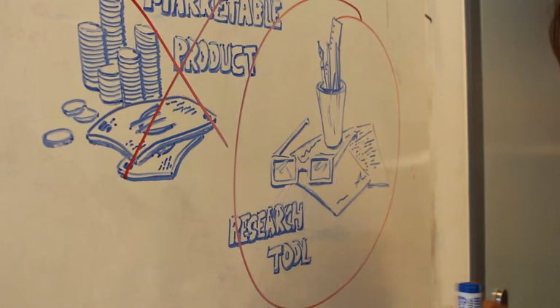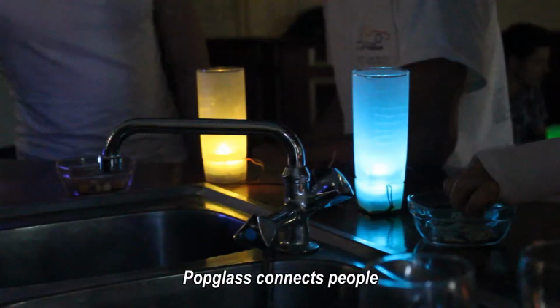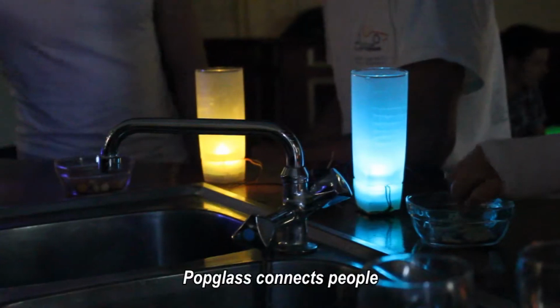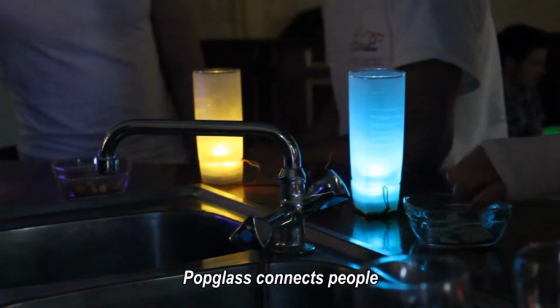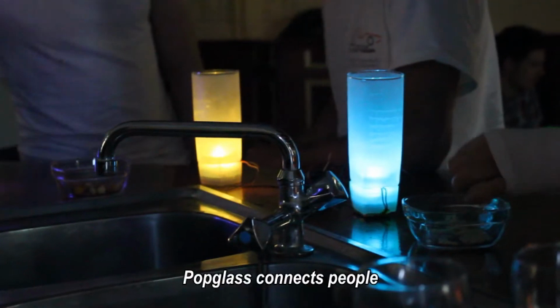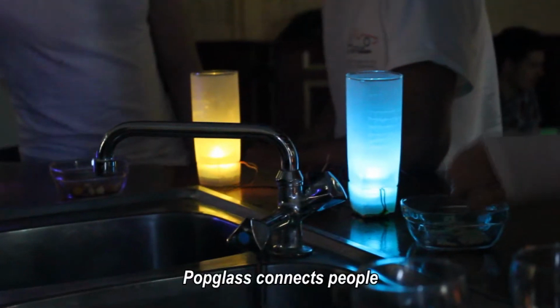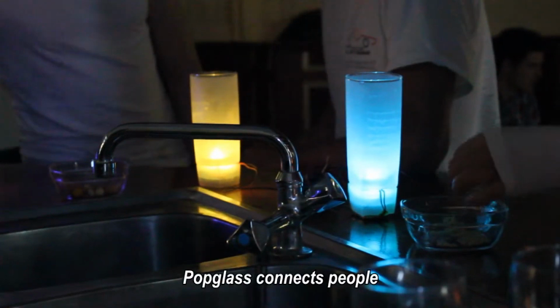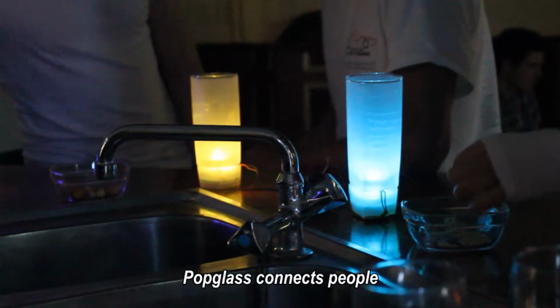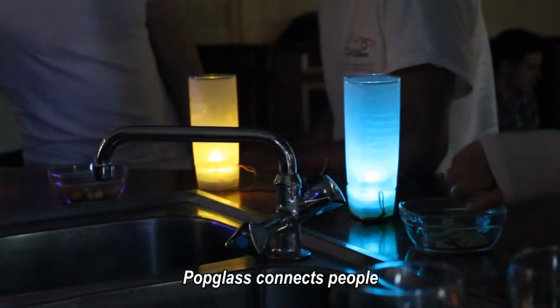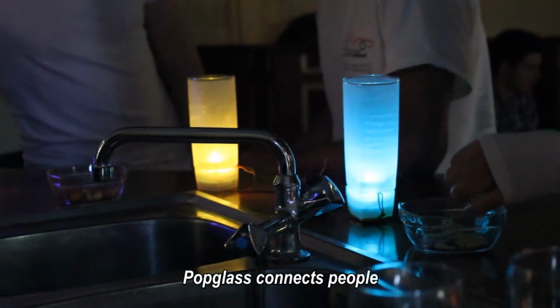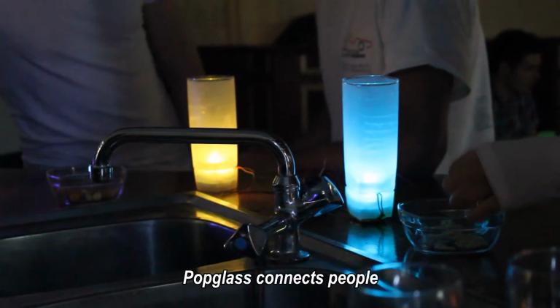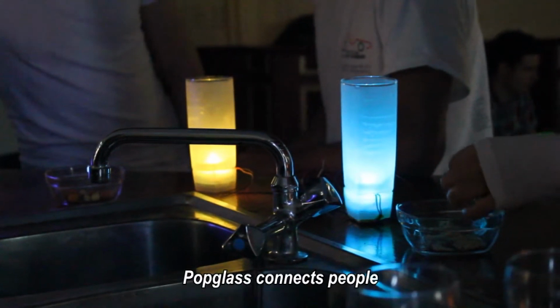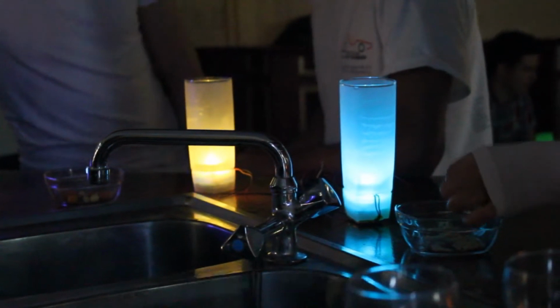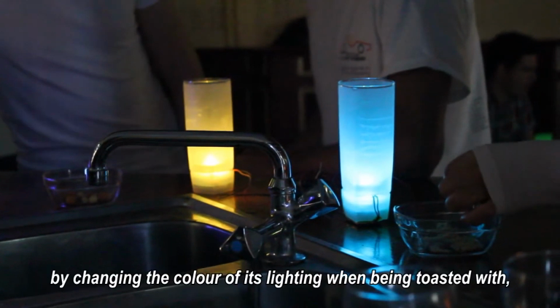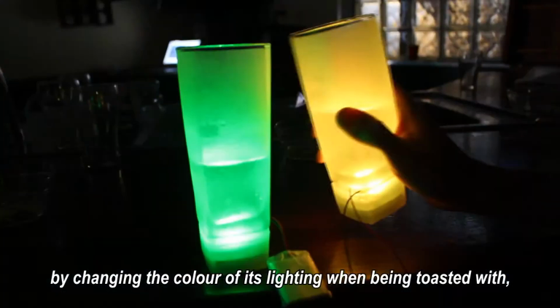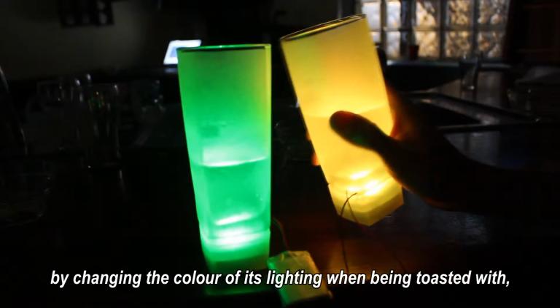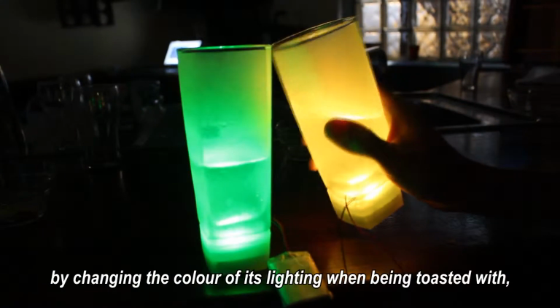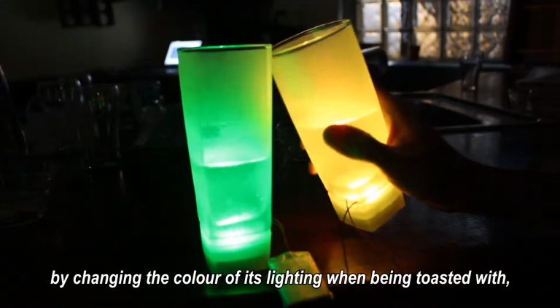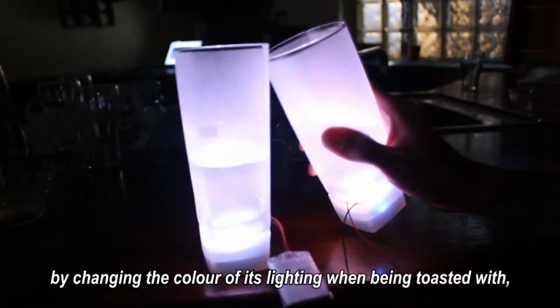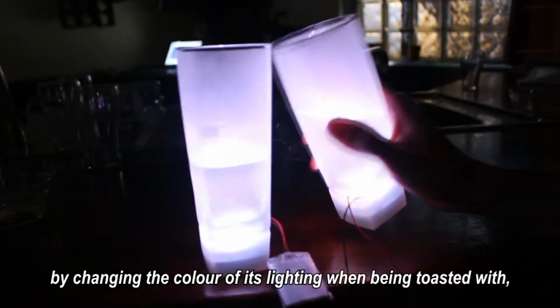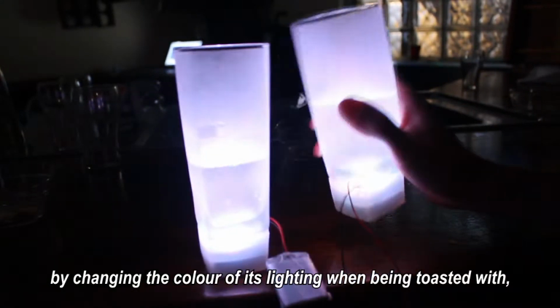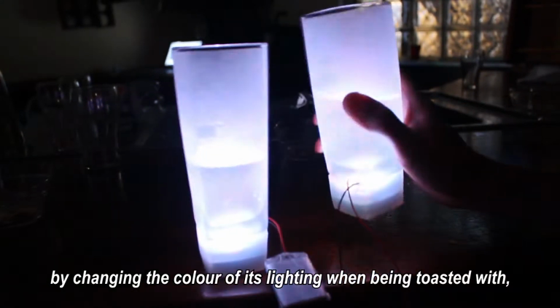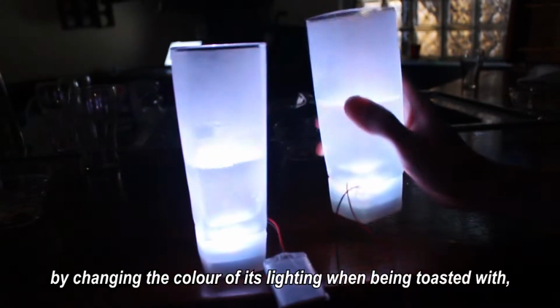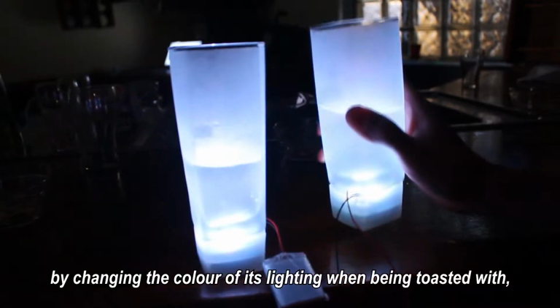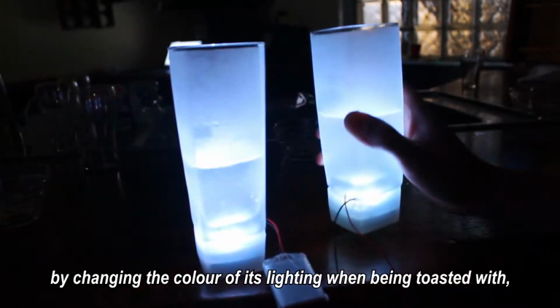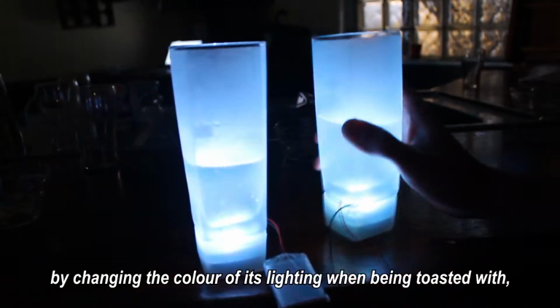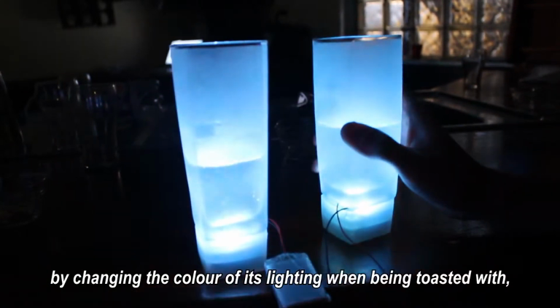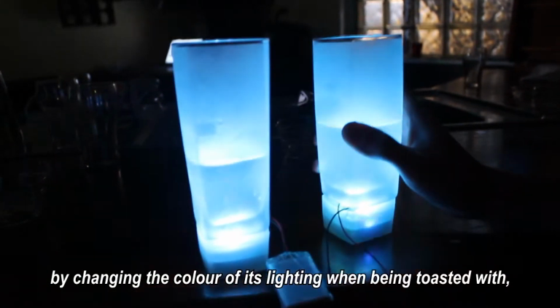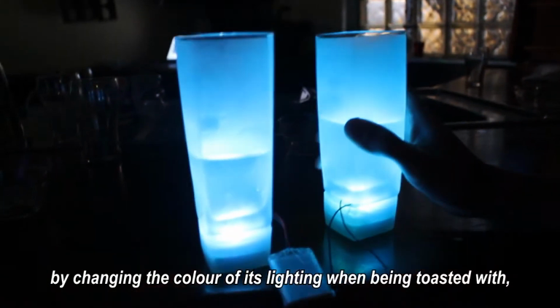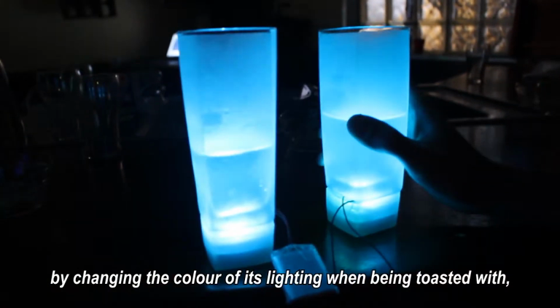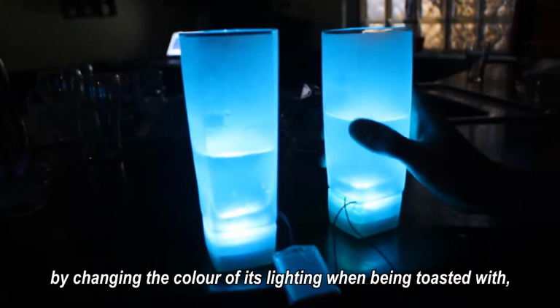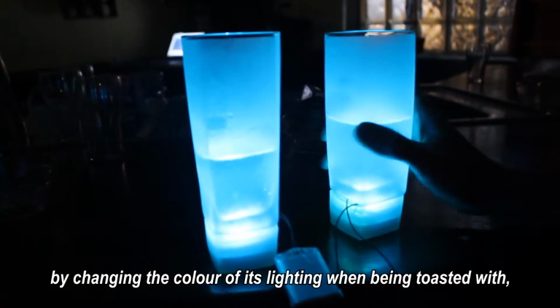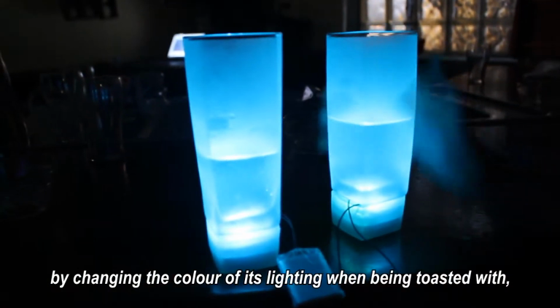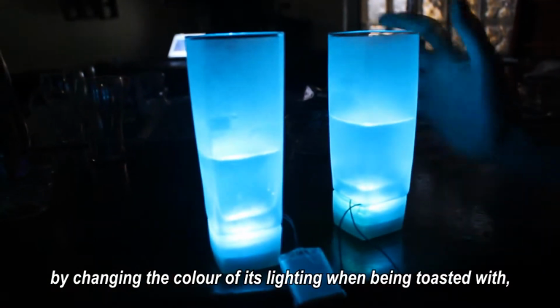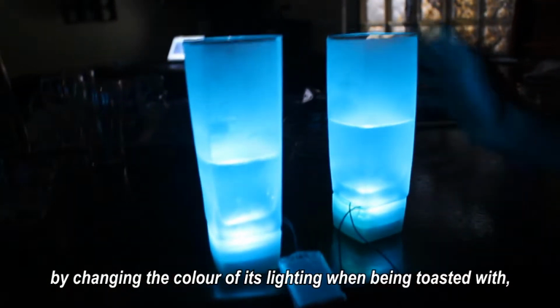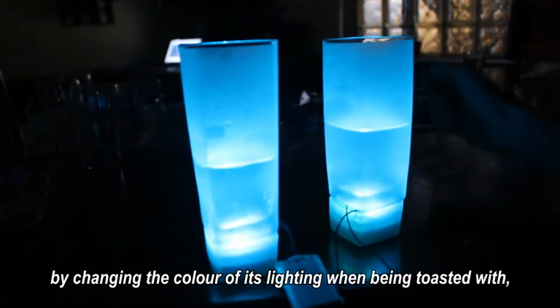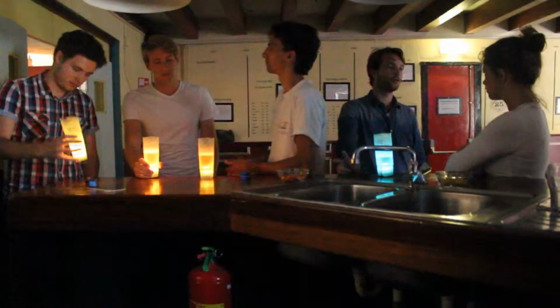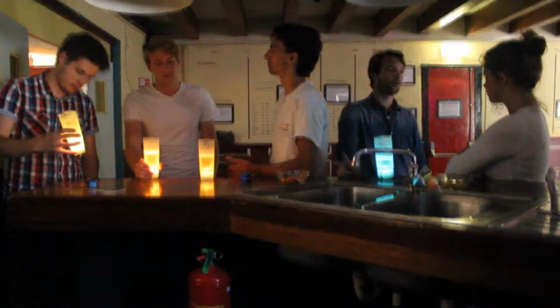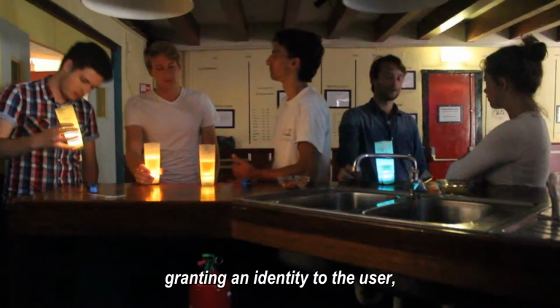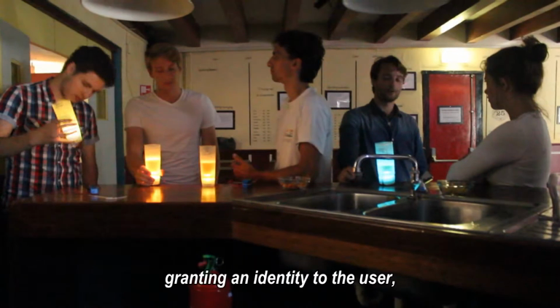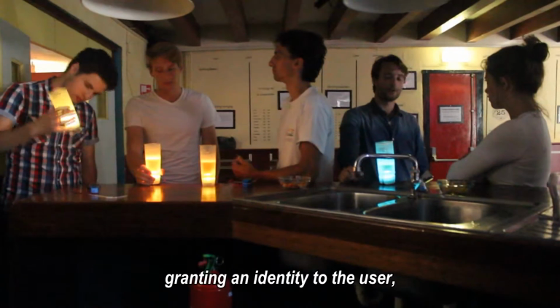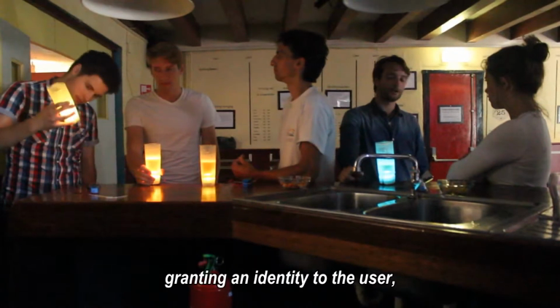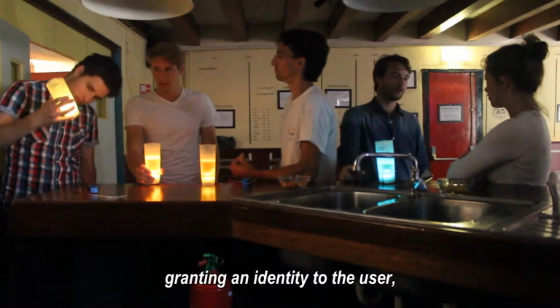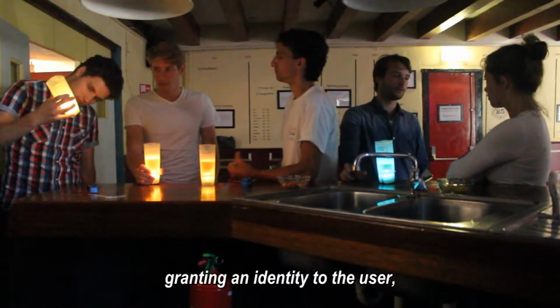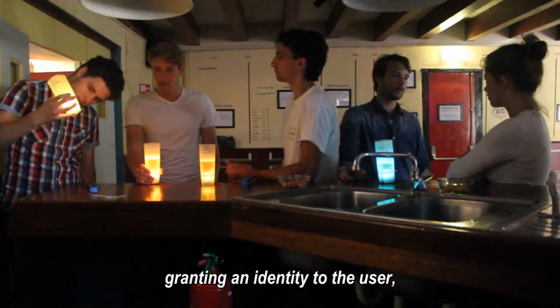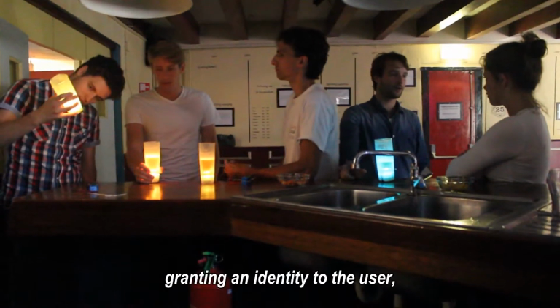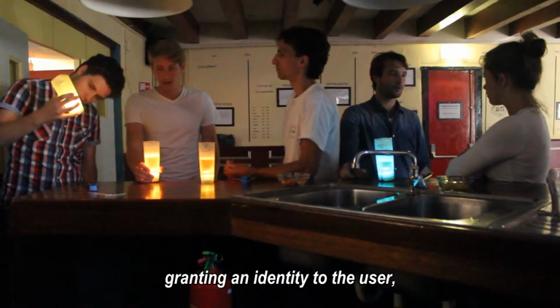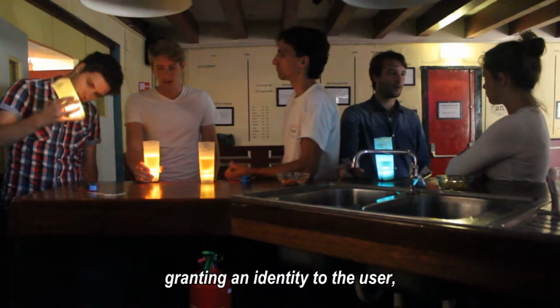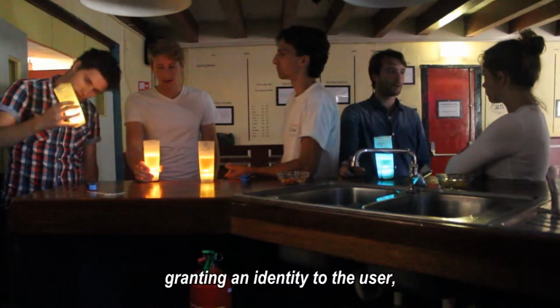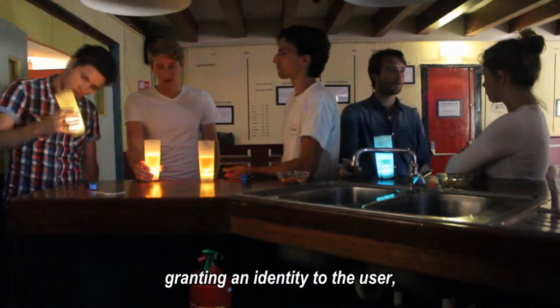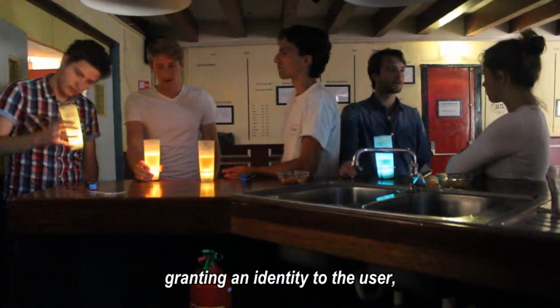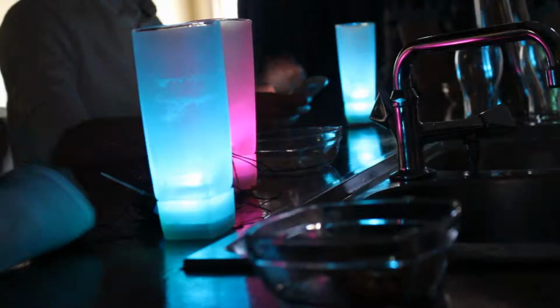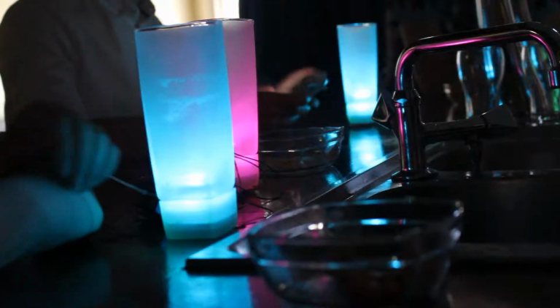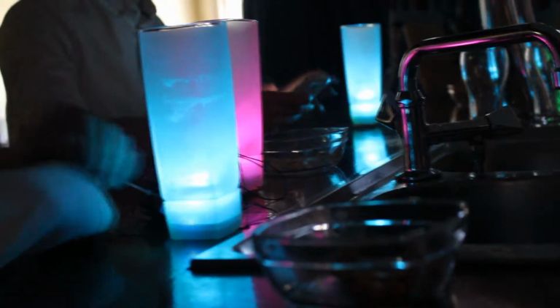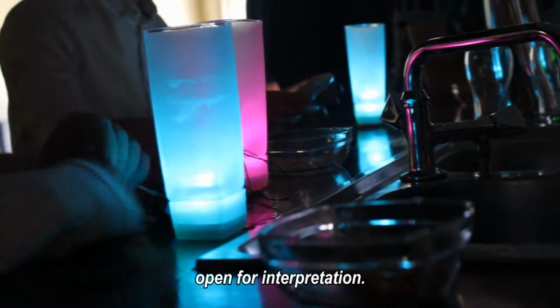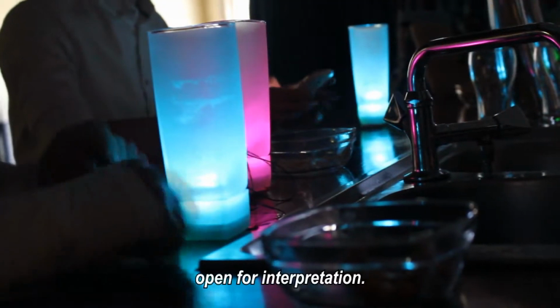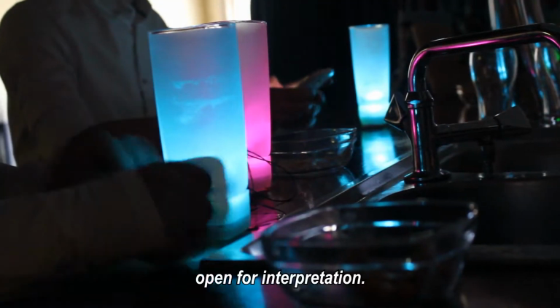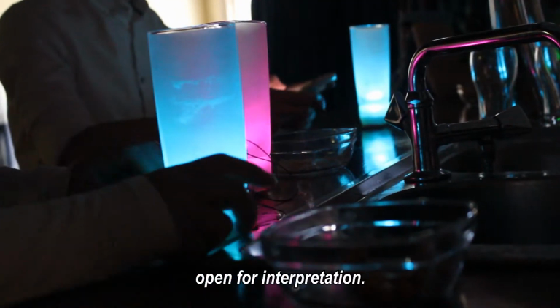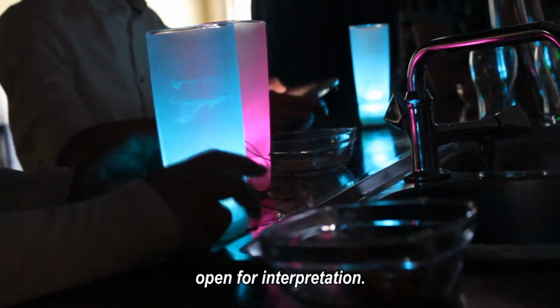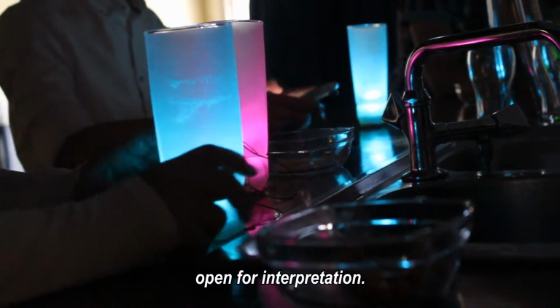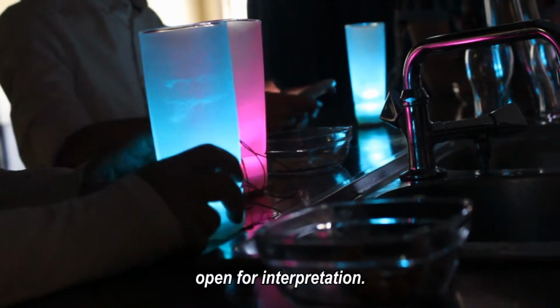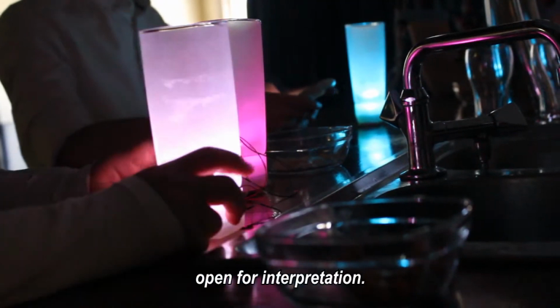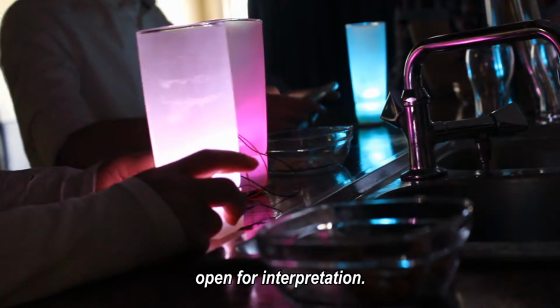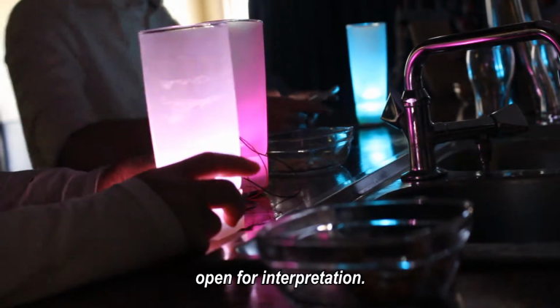PopGlass connects people by changing the color of its lighting when being toasted with, granting an identity to the user, open for interpretation.